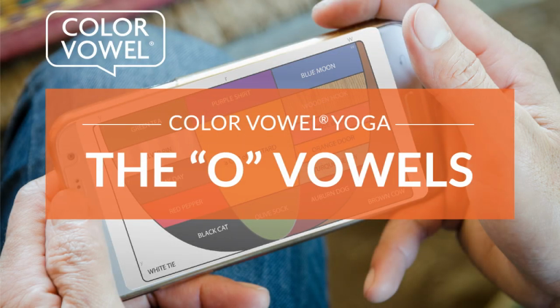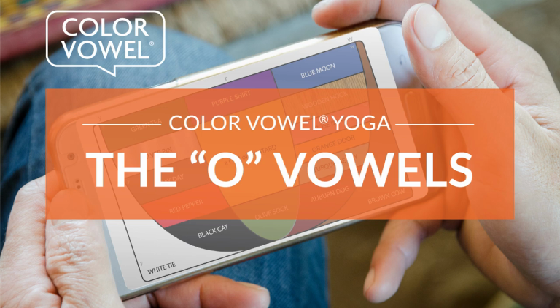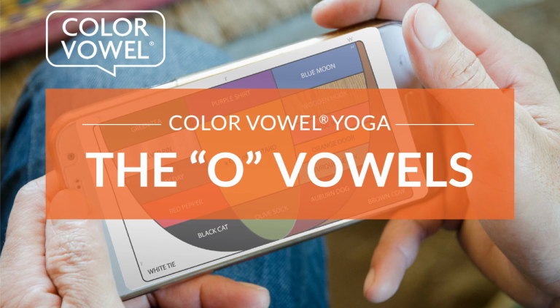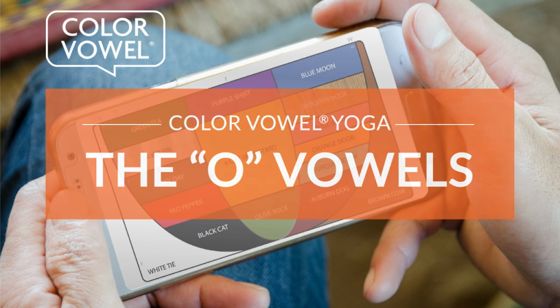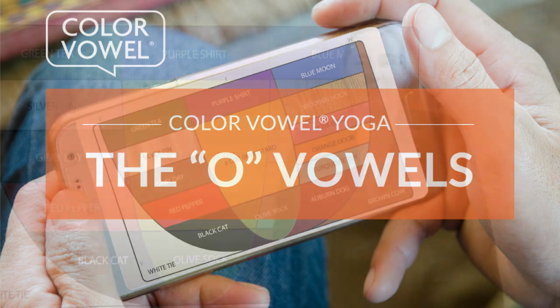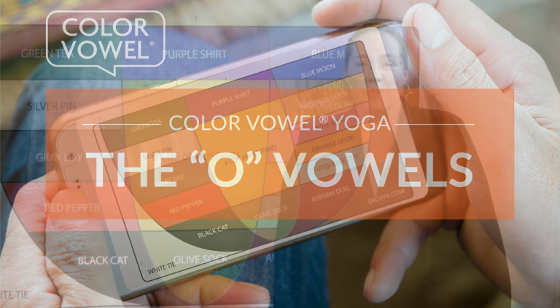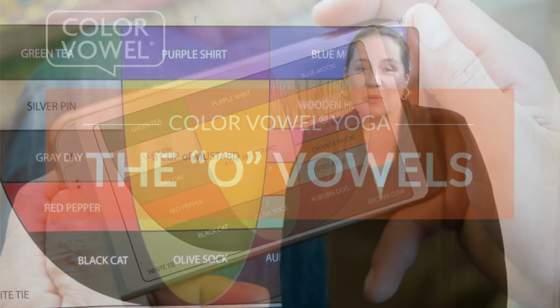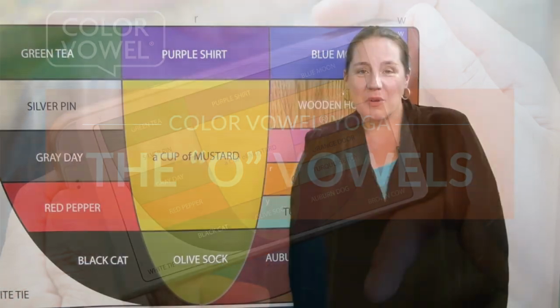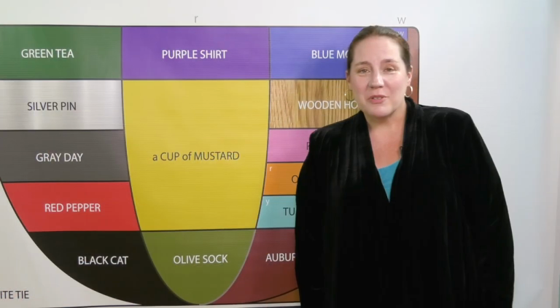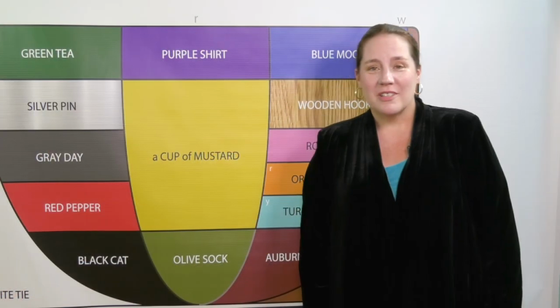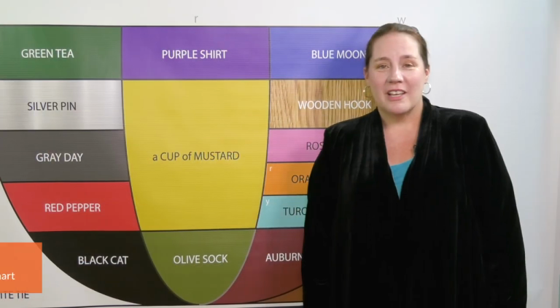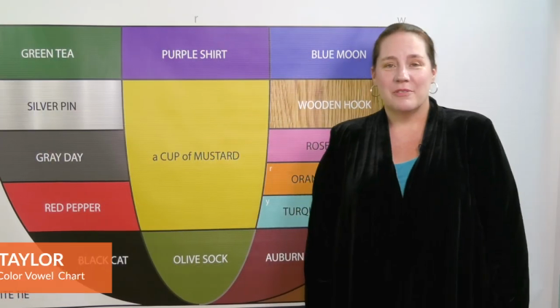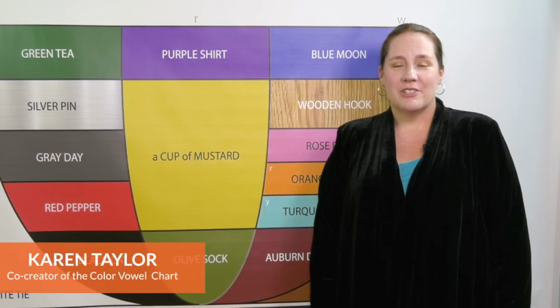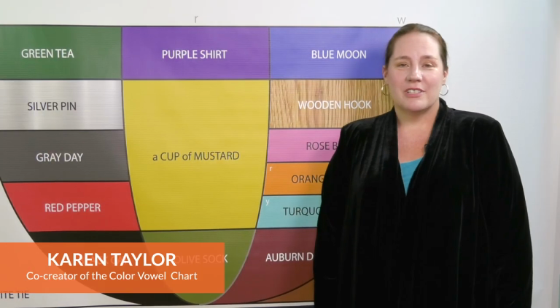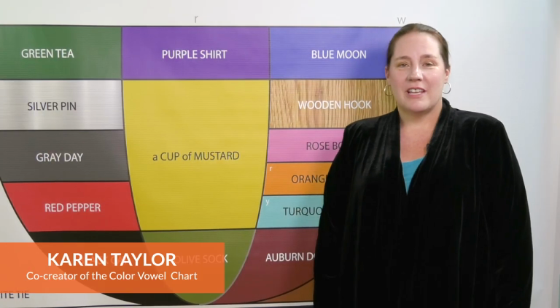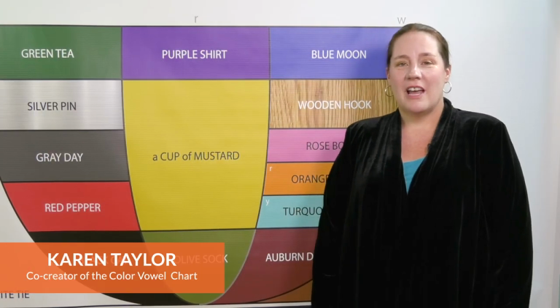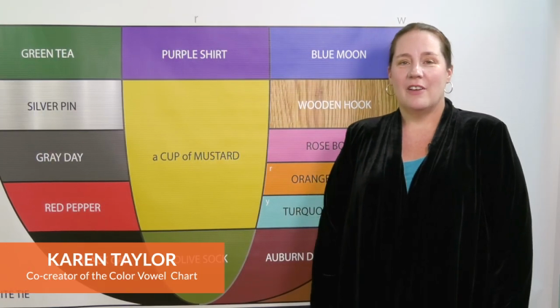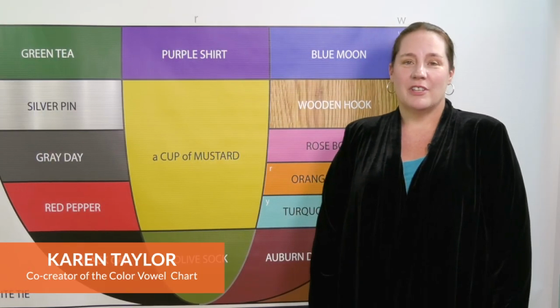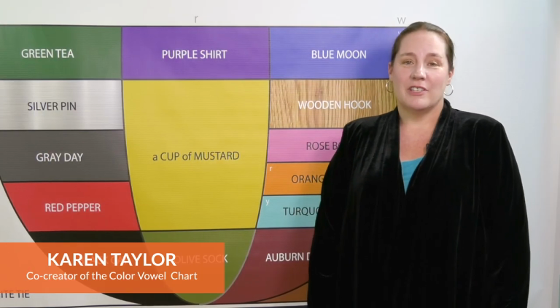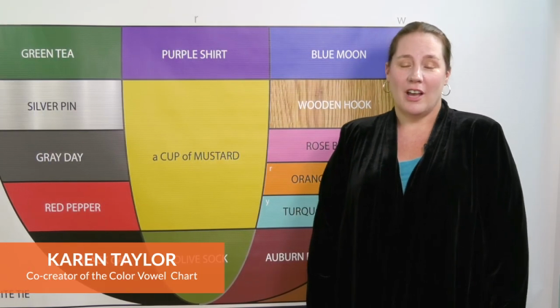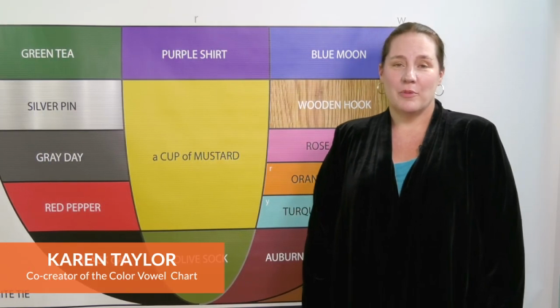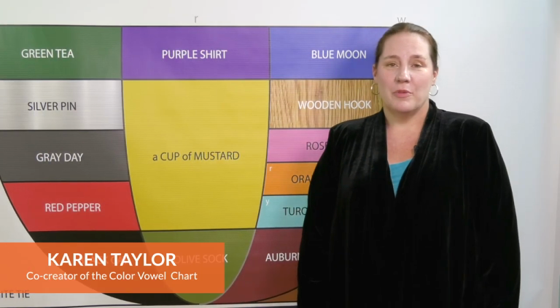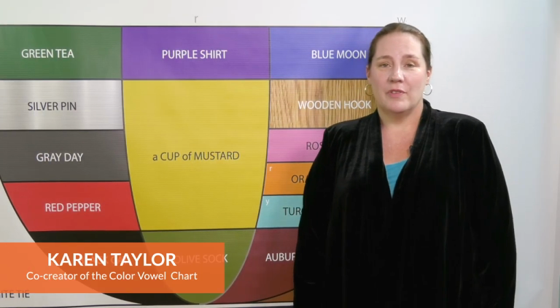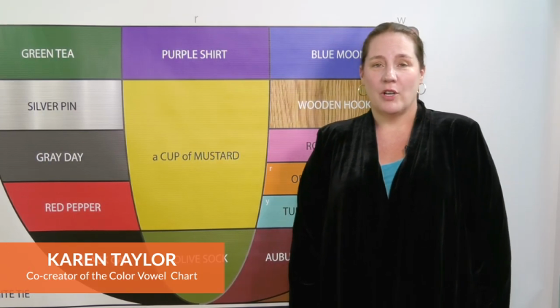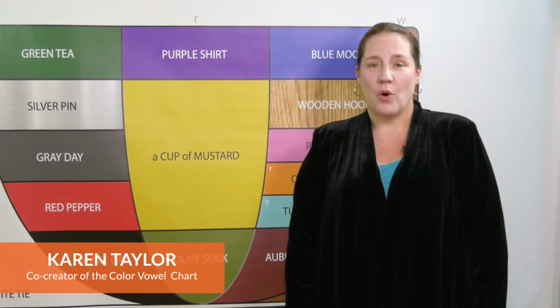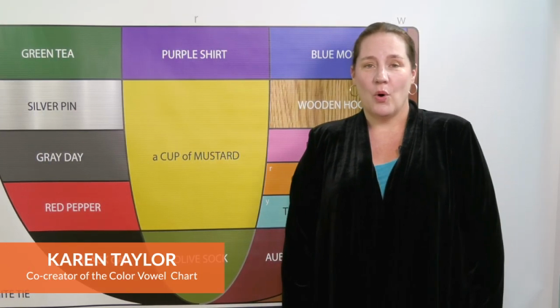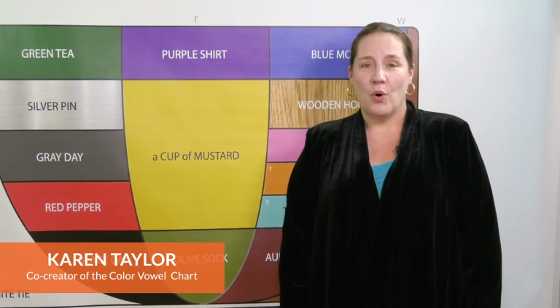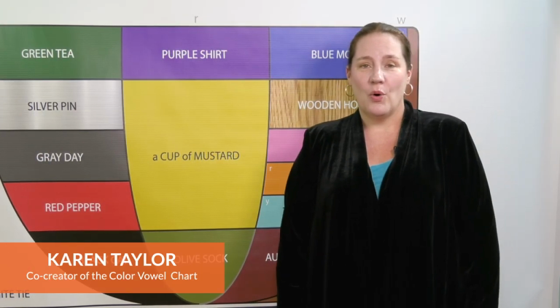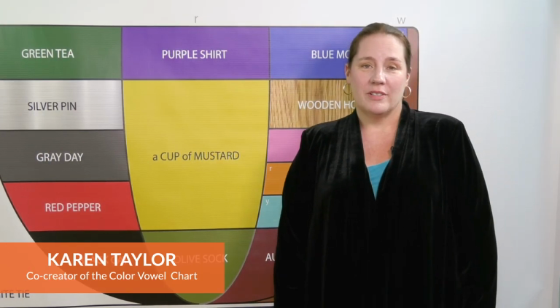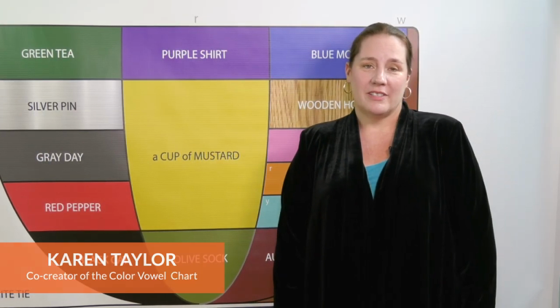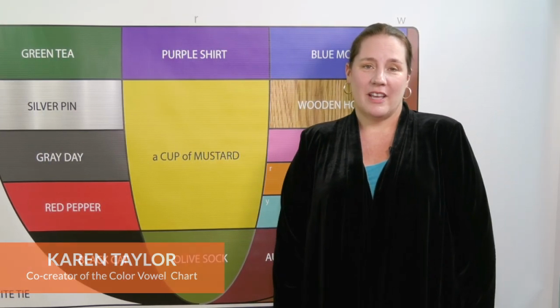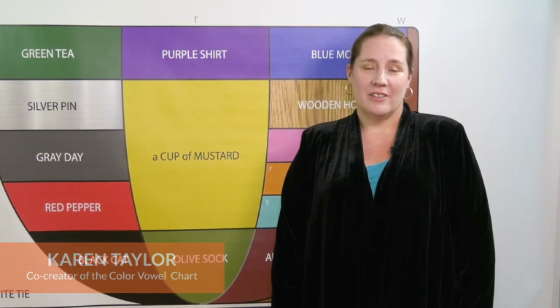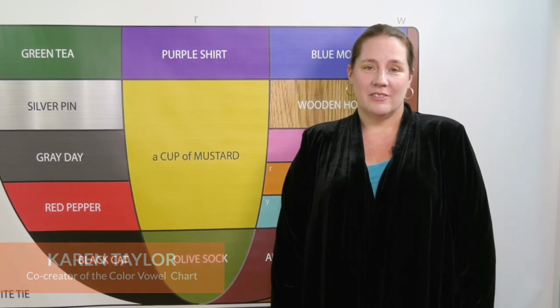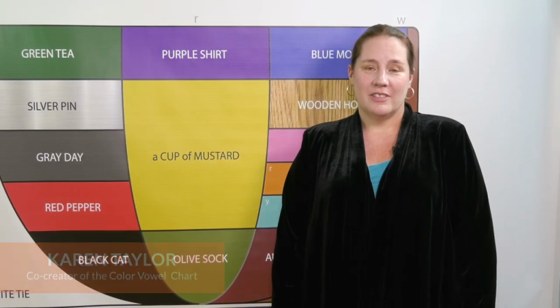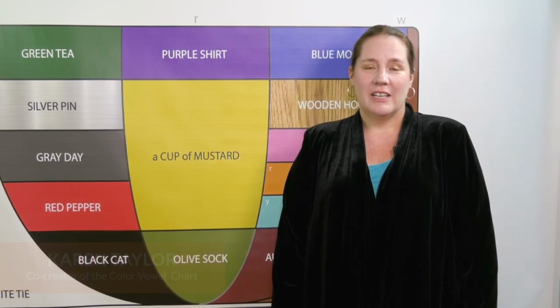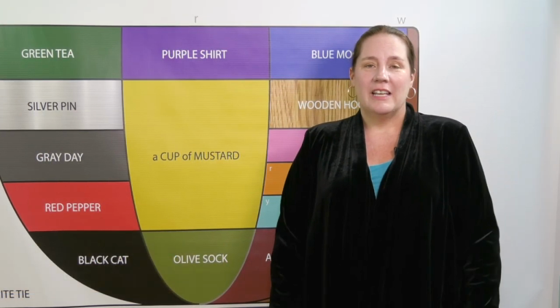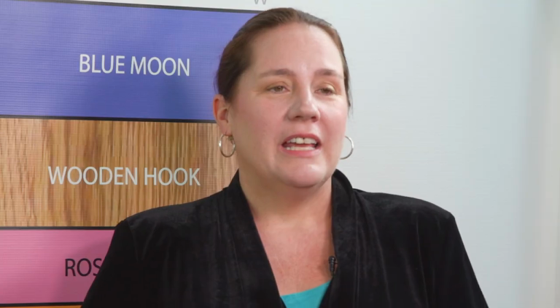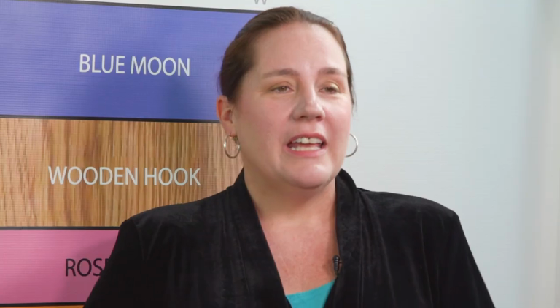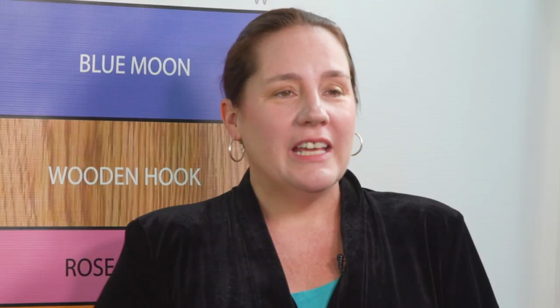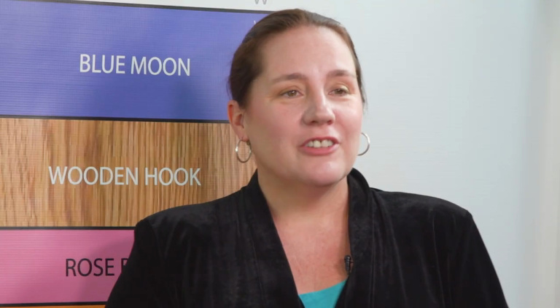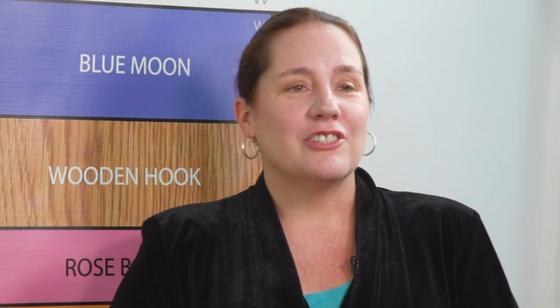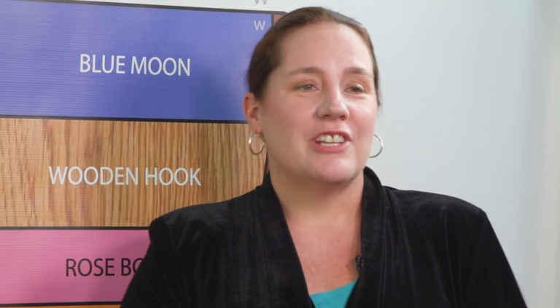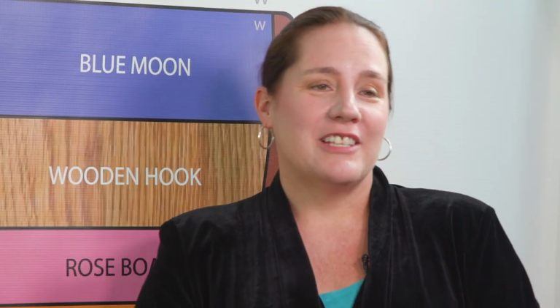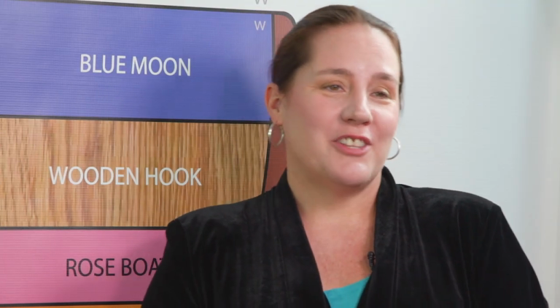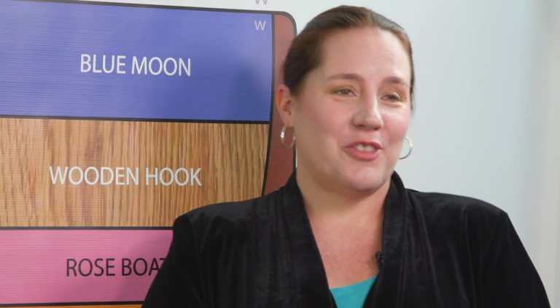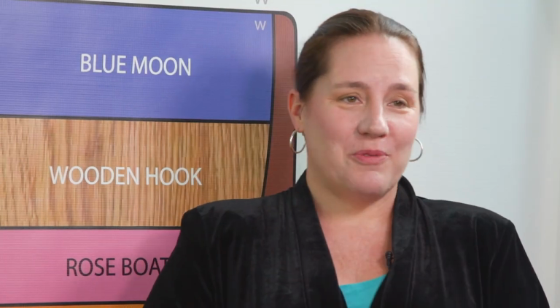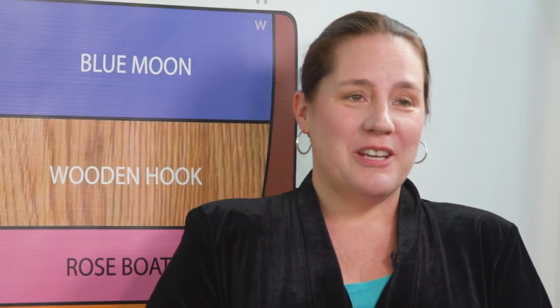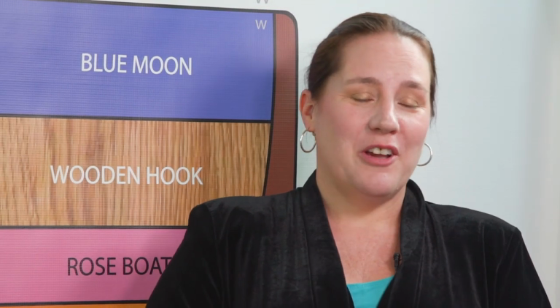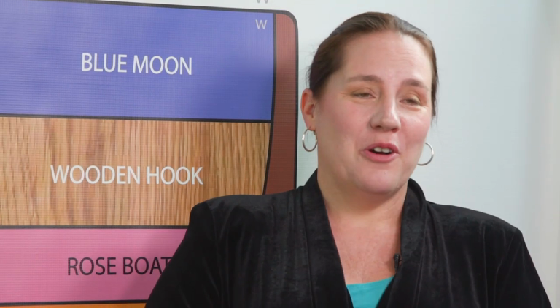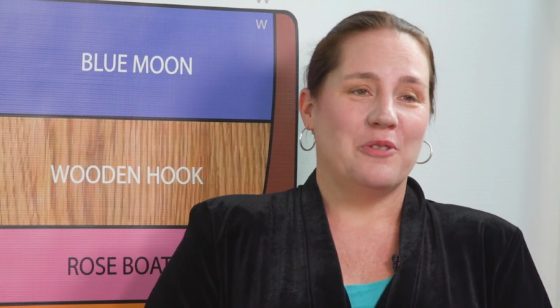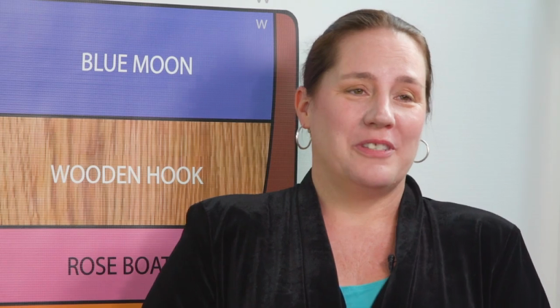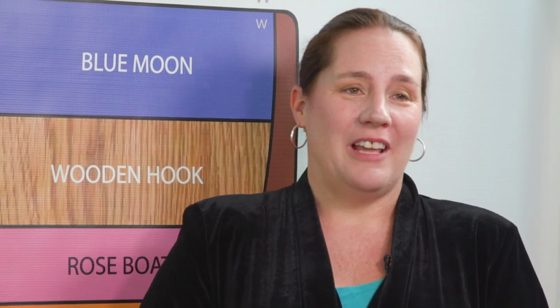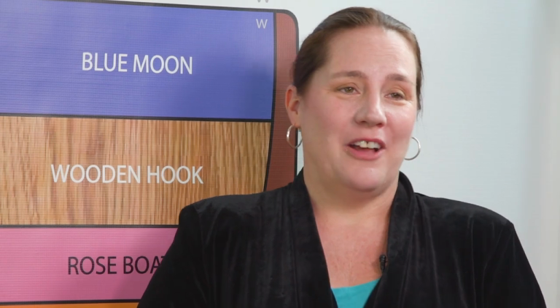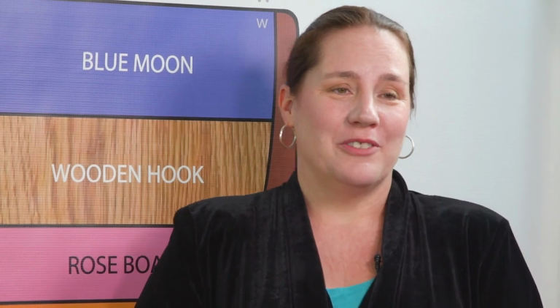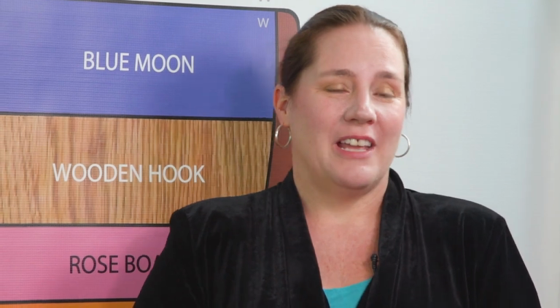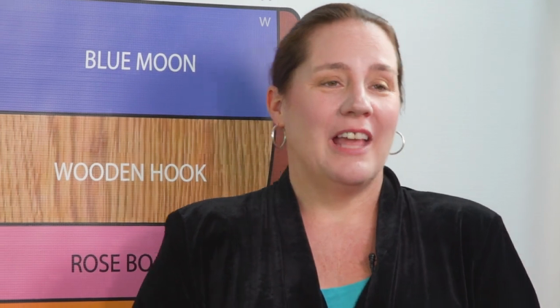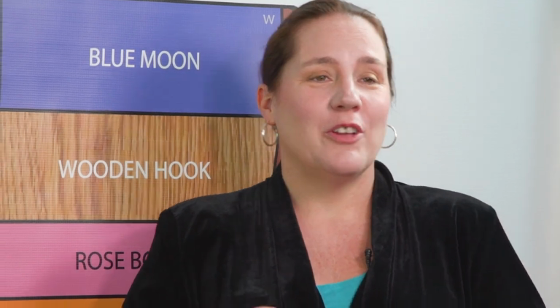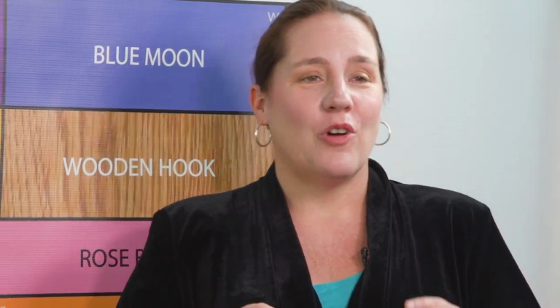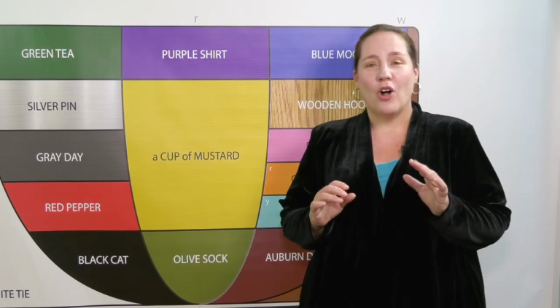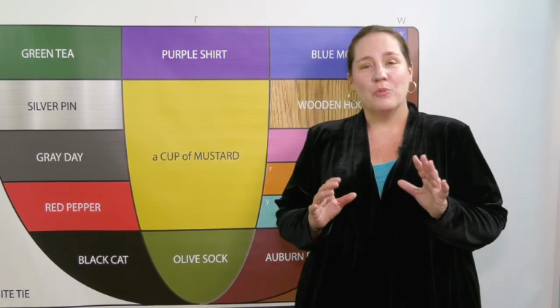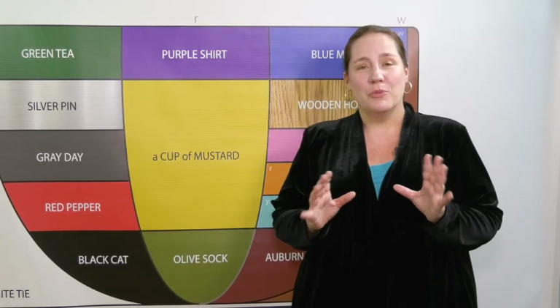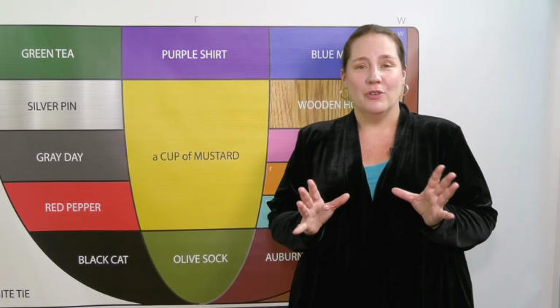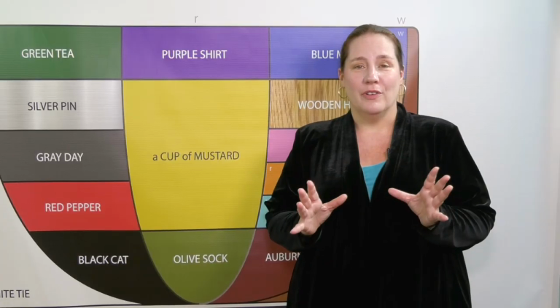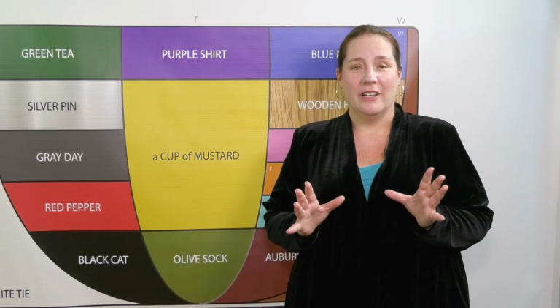Most languages have the non-moving O sound. English has three O sounds and they're all moving.